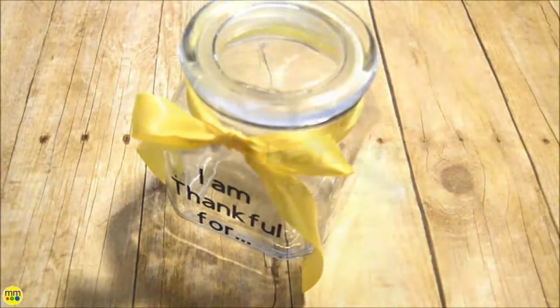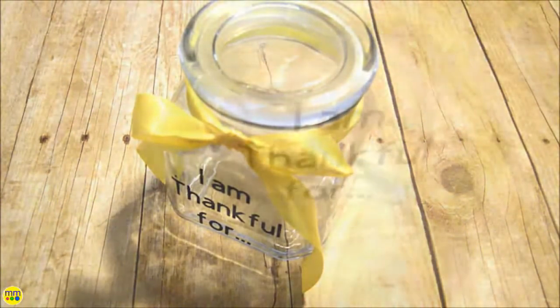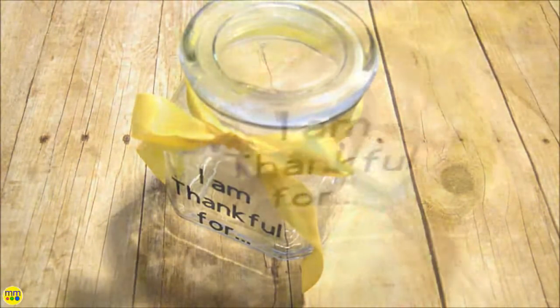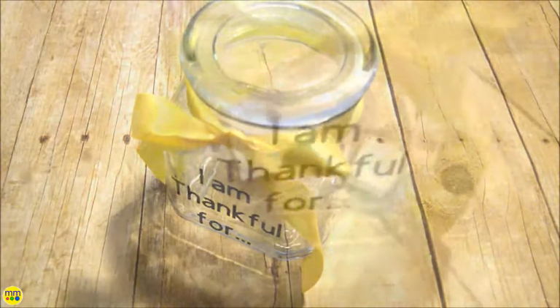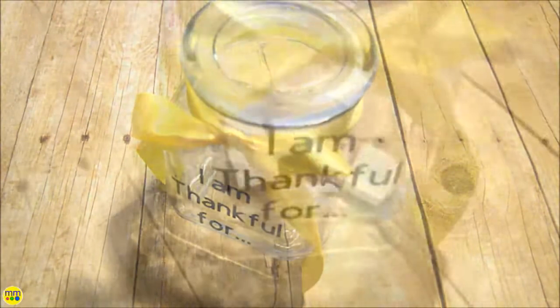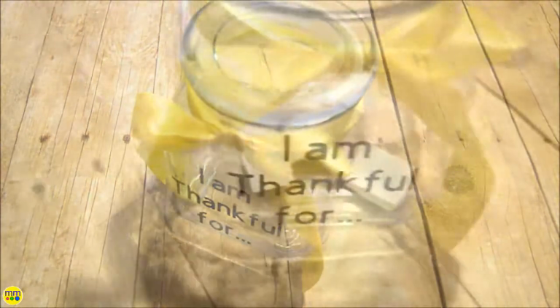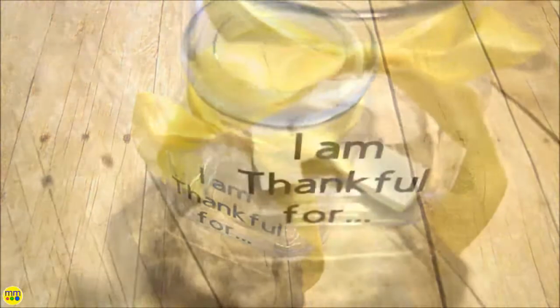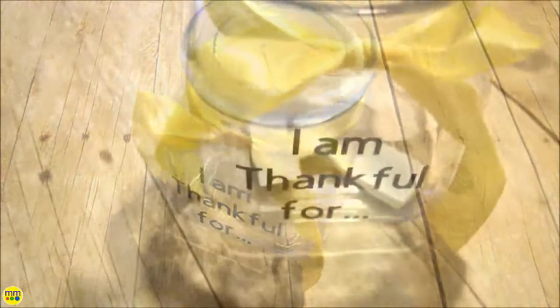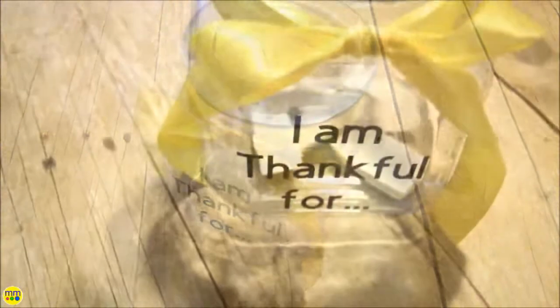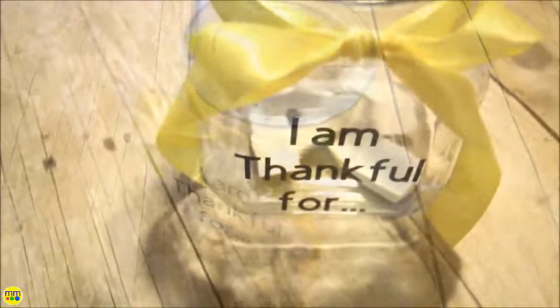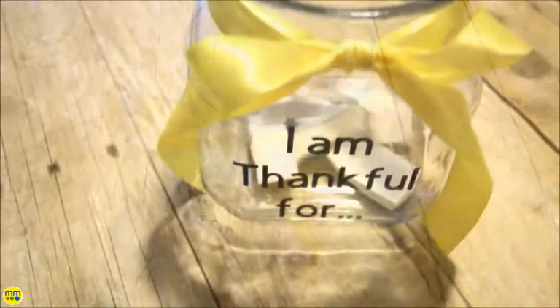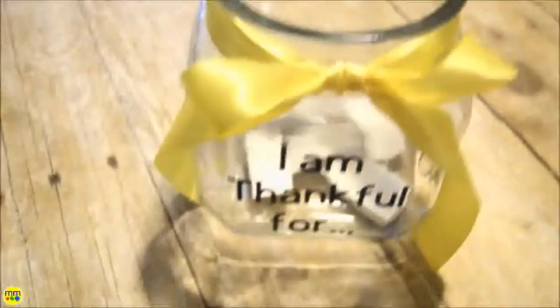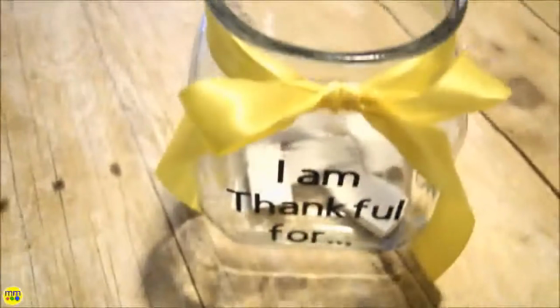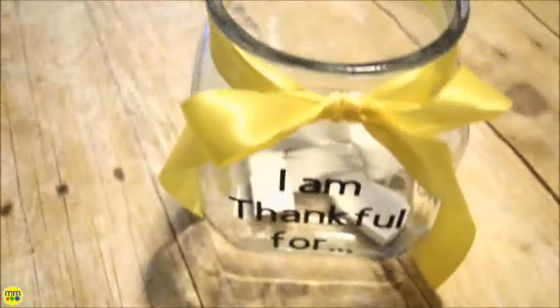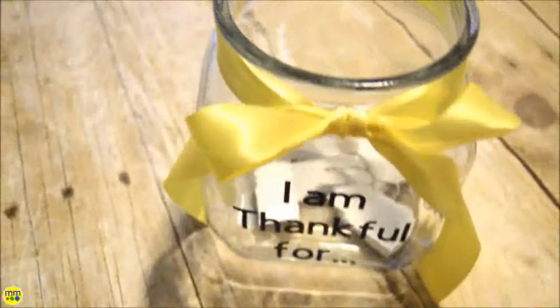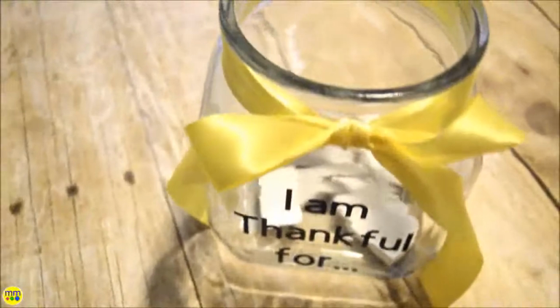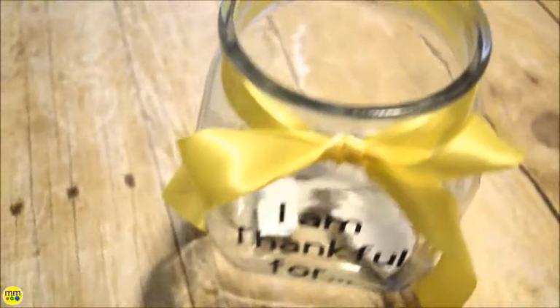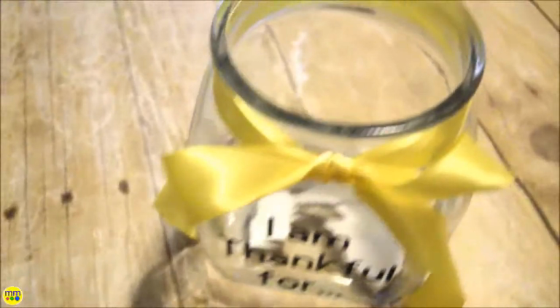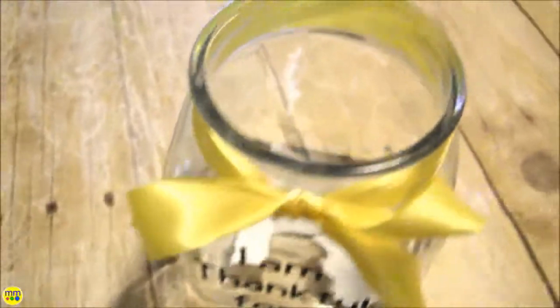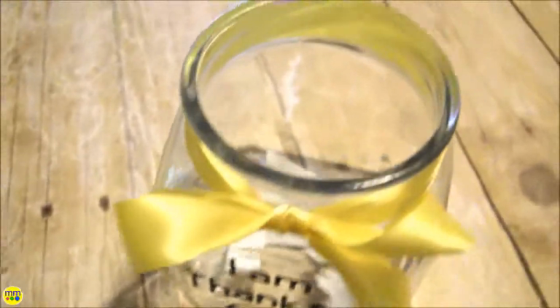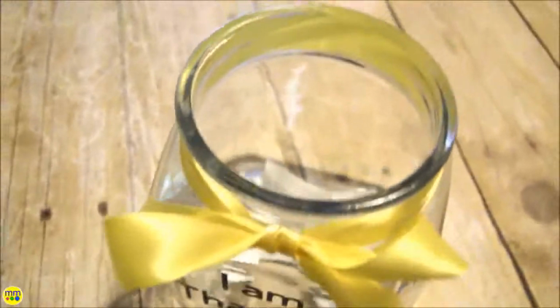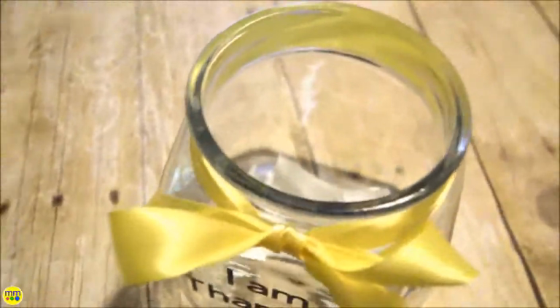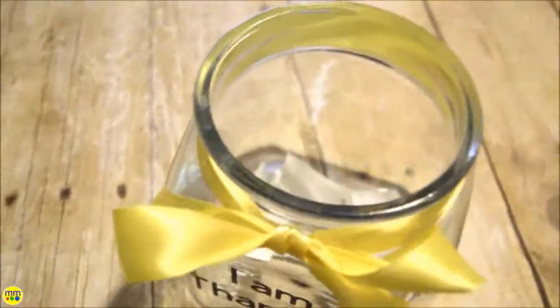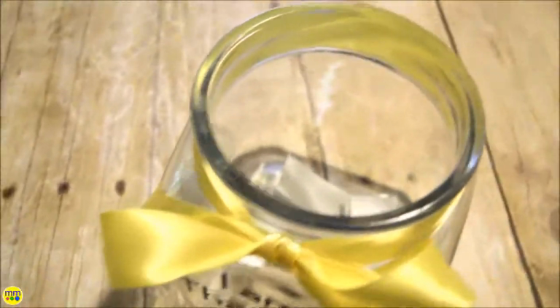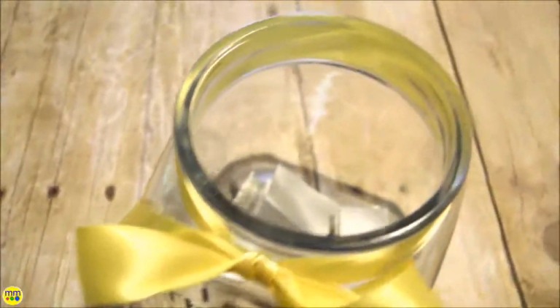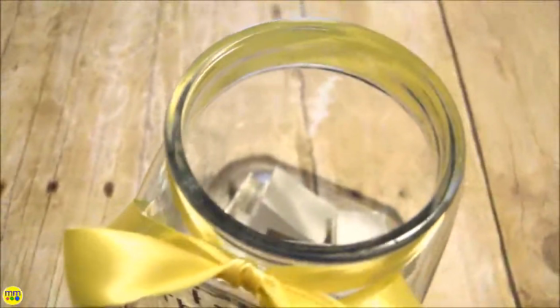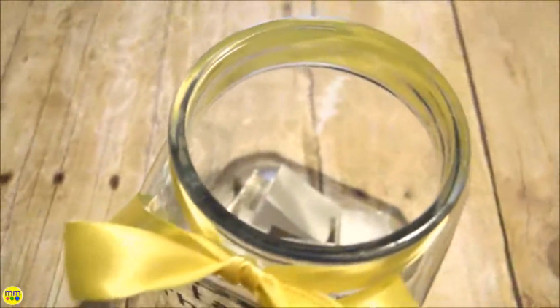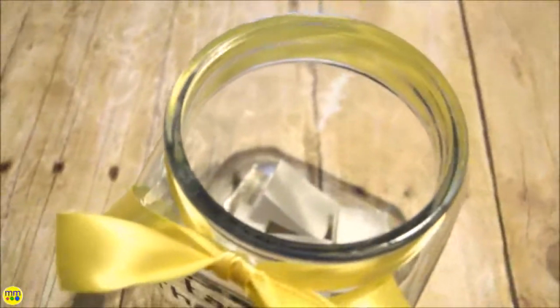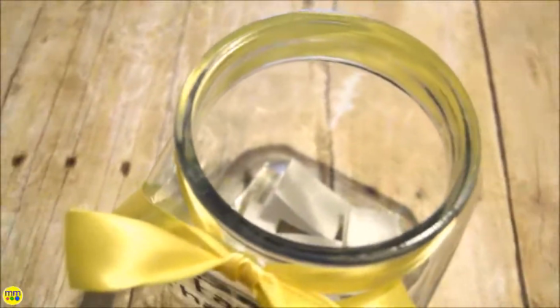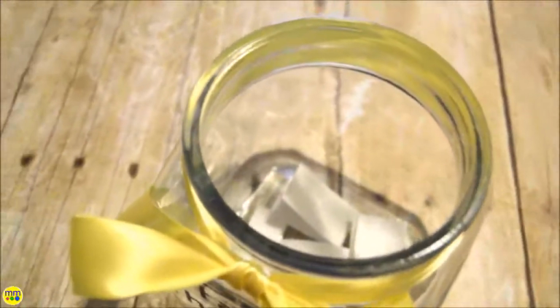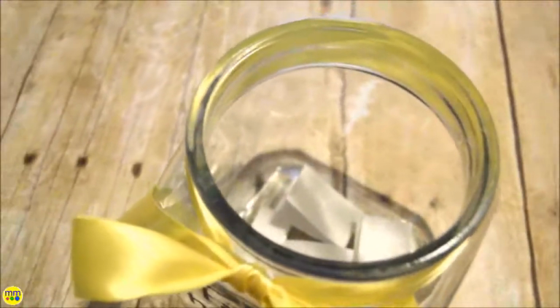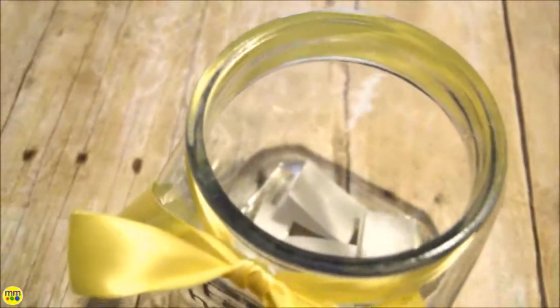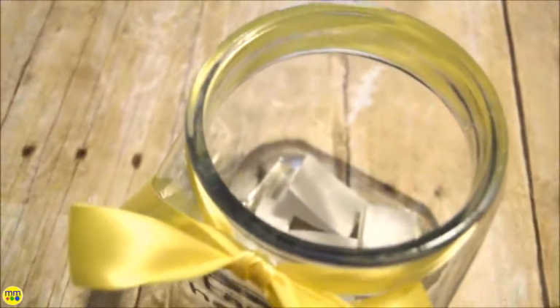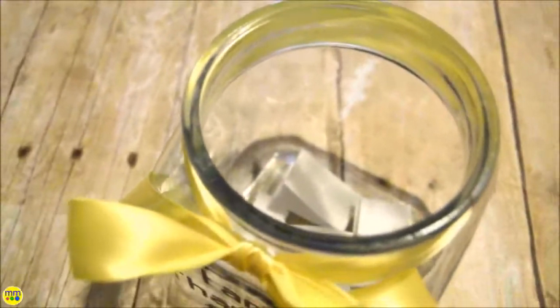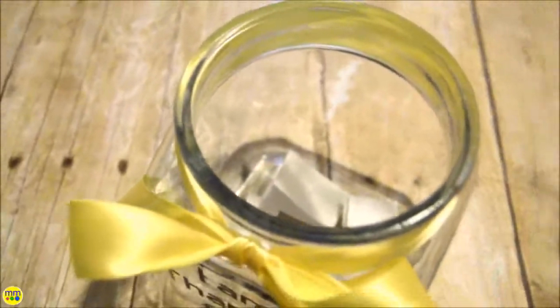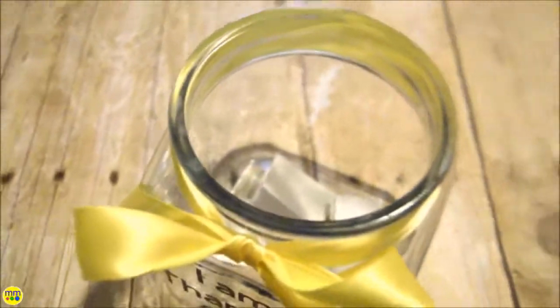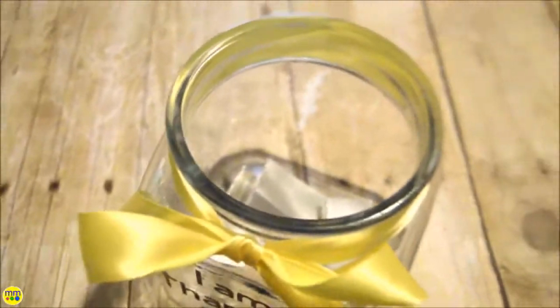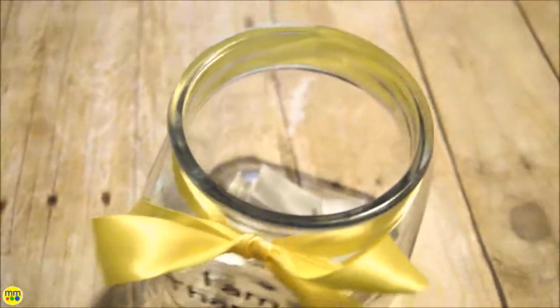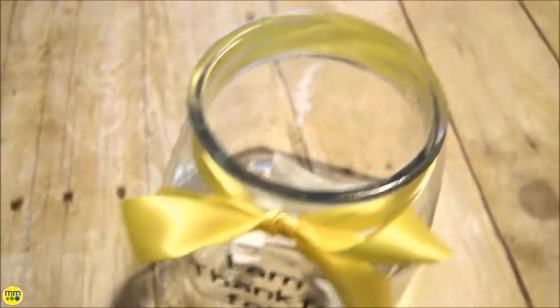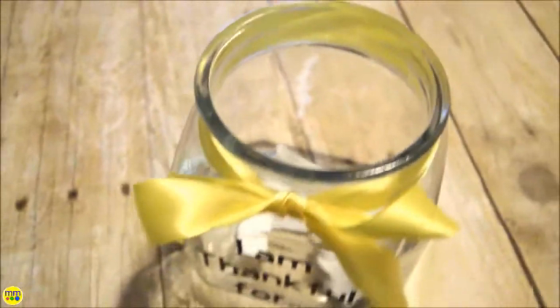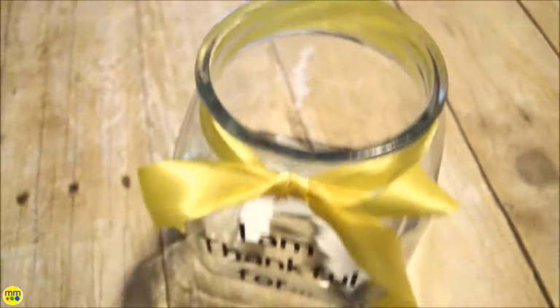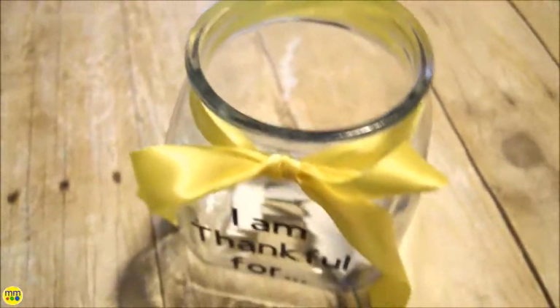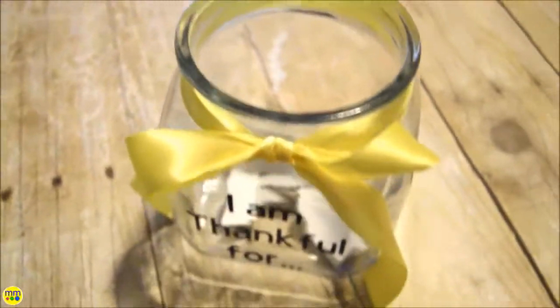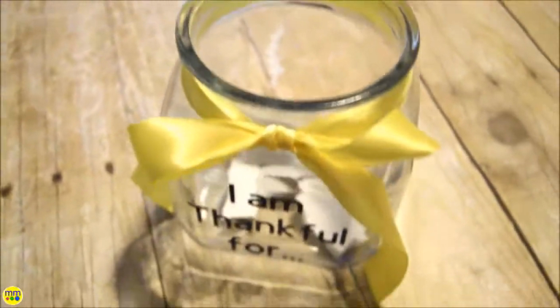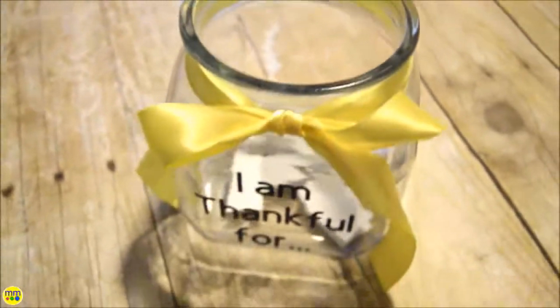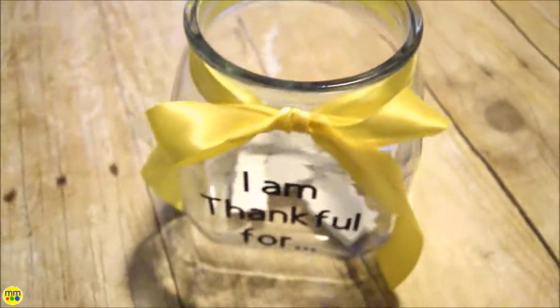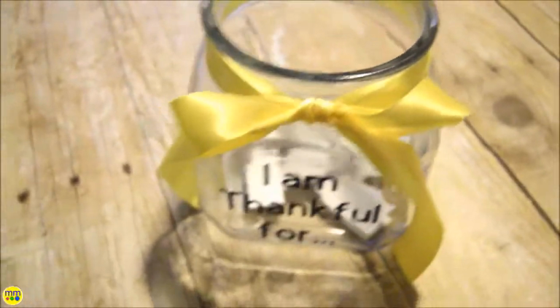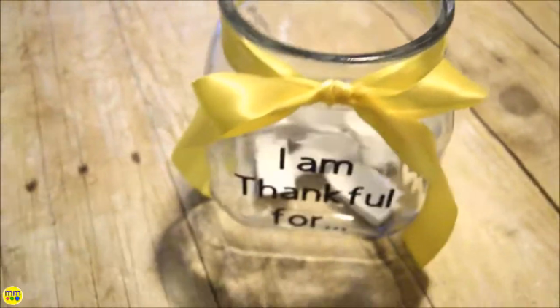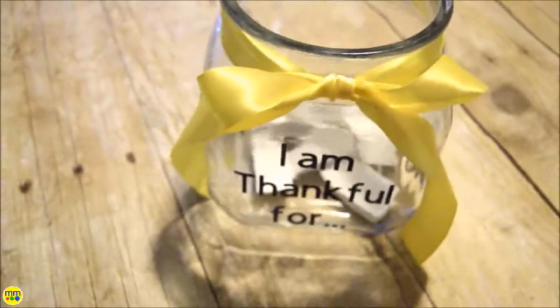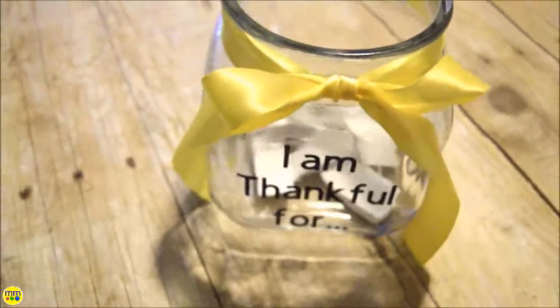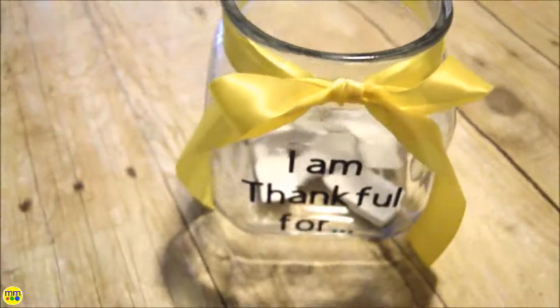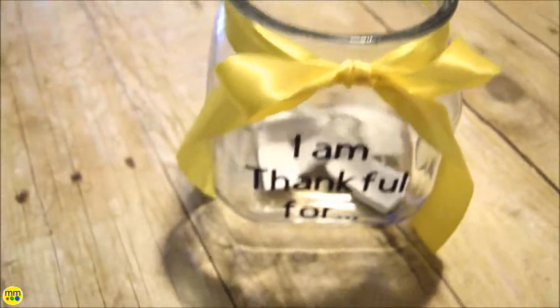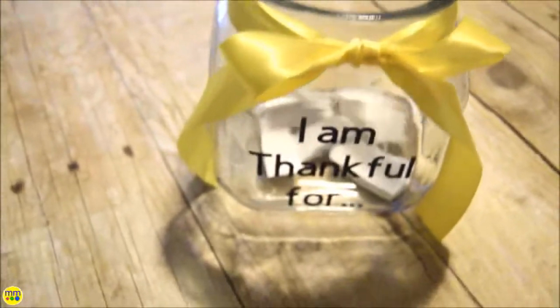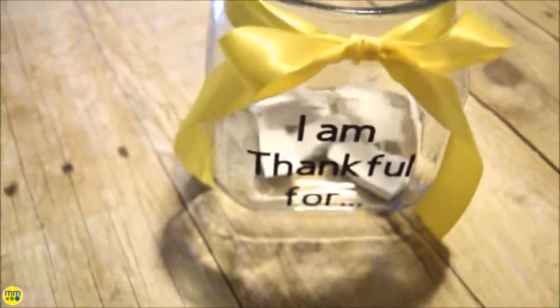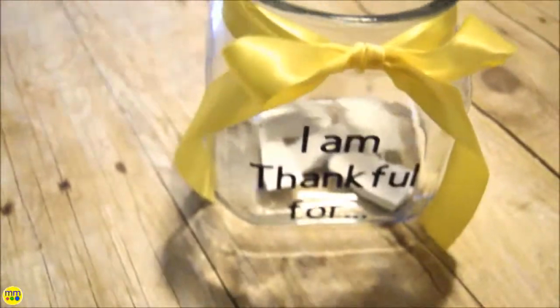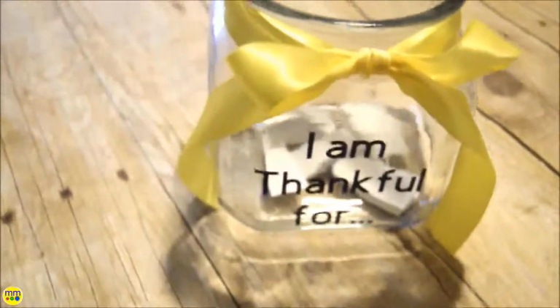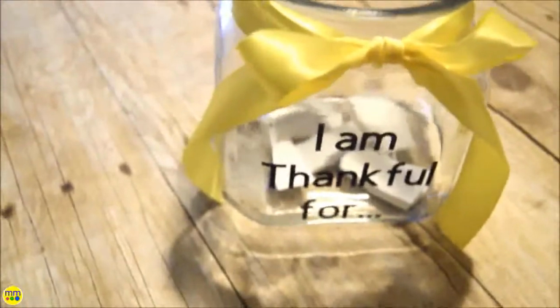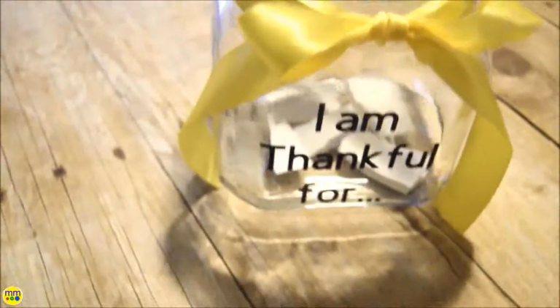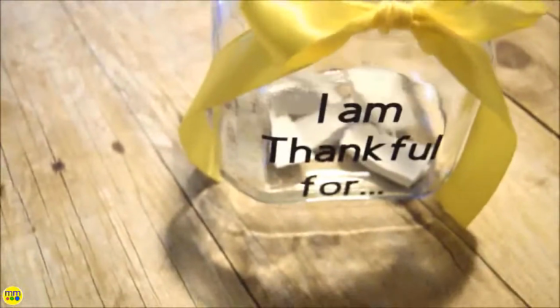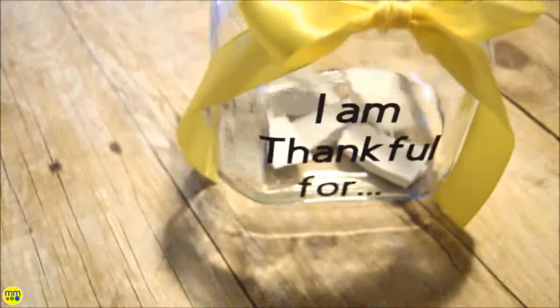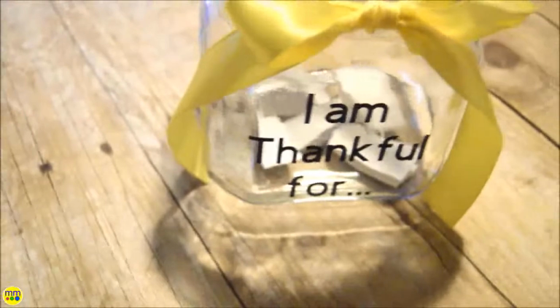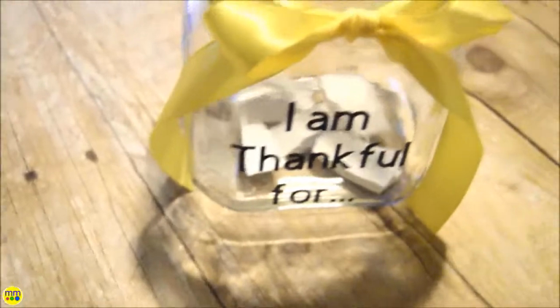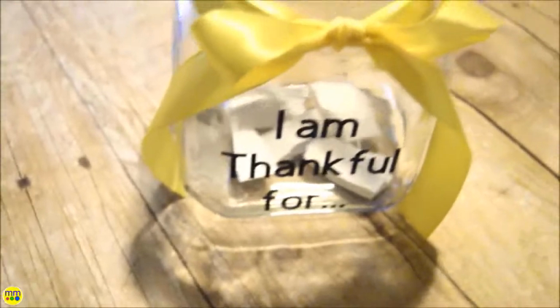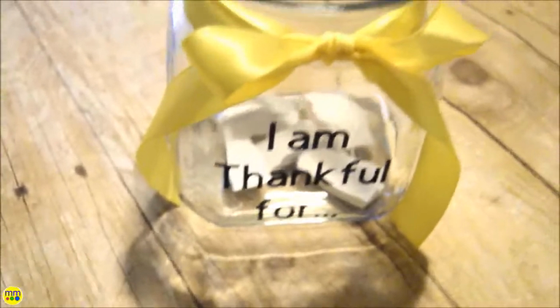Have your guests write things they are thankful for as they arrive at your home, and maybe share a few during your Thanksgiving dinner.